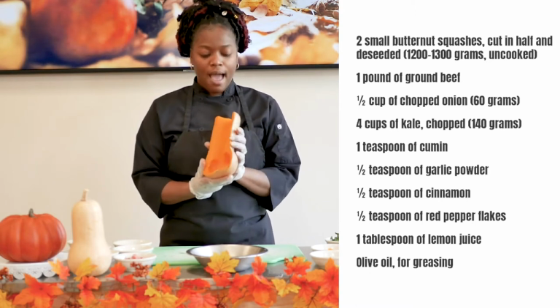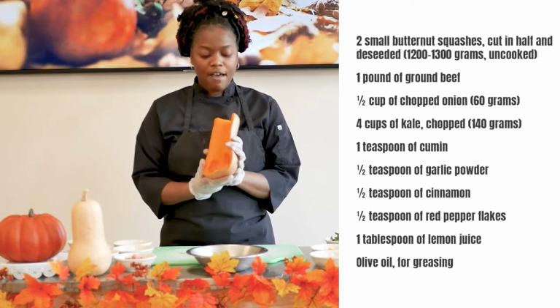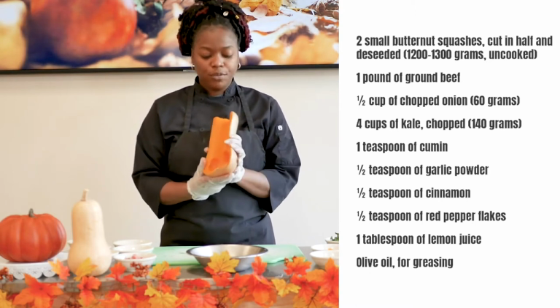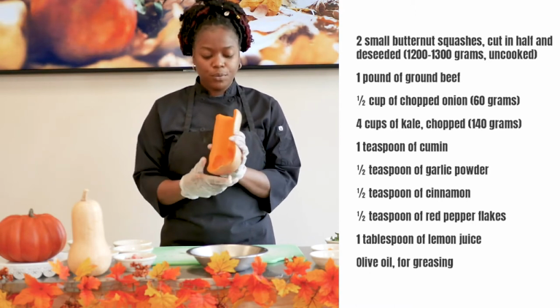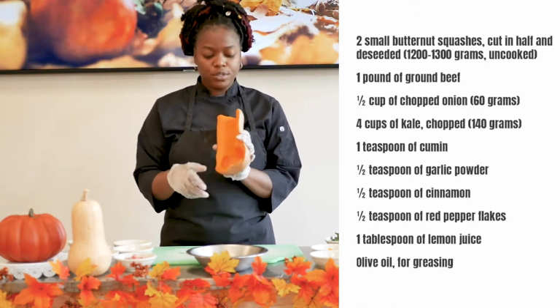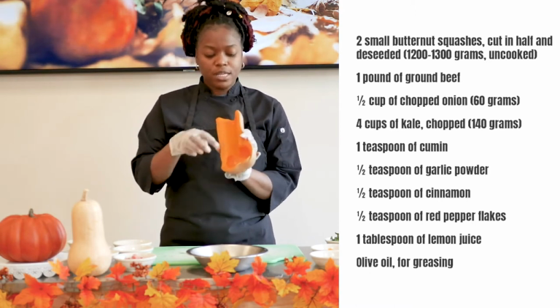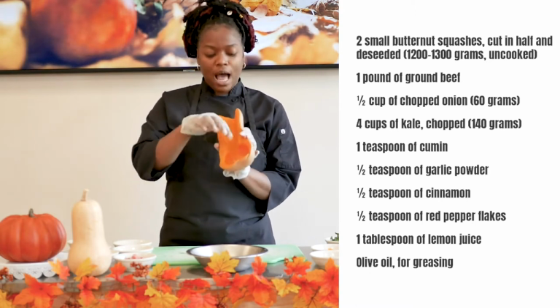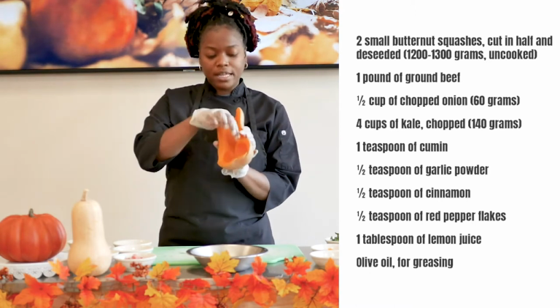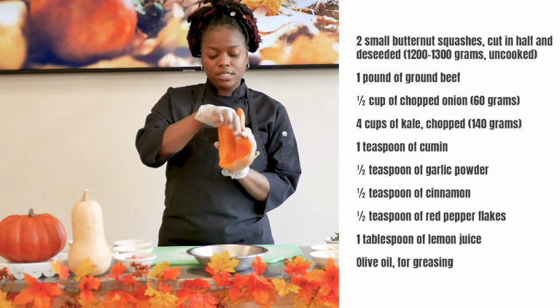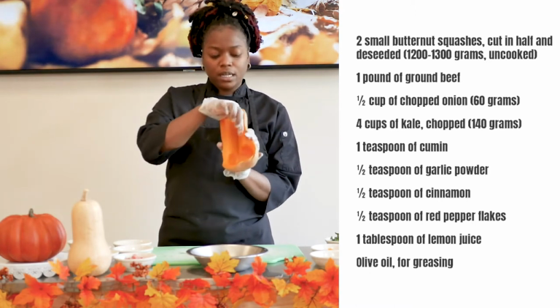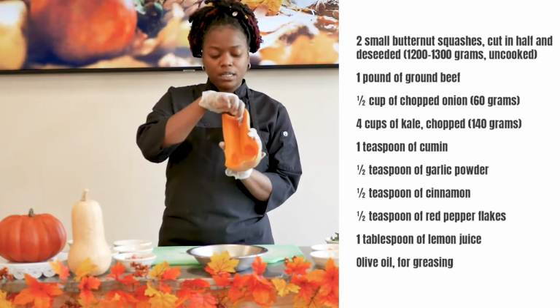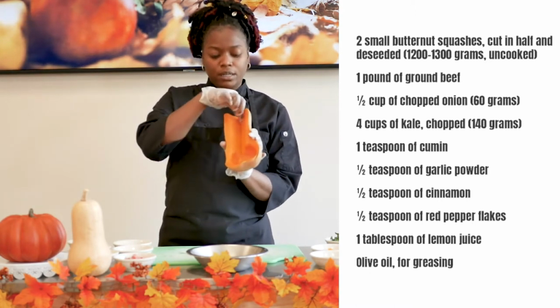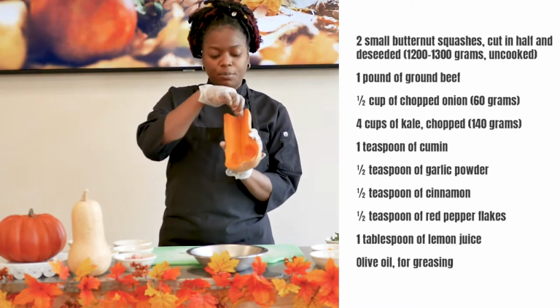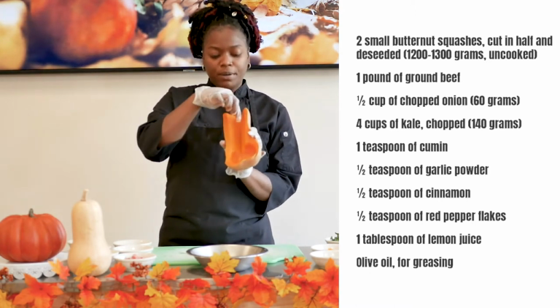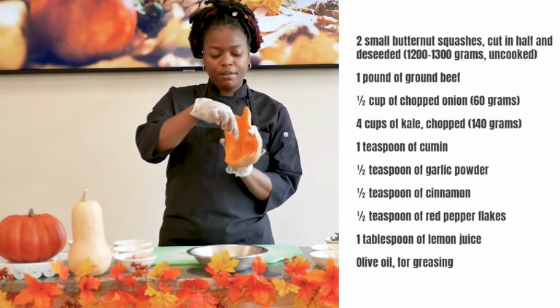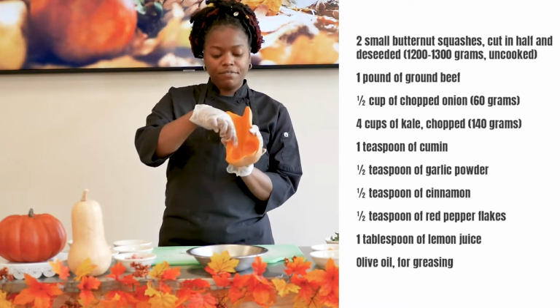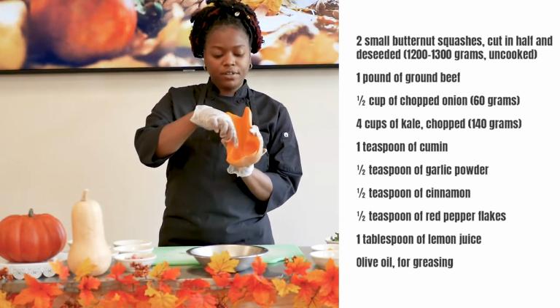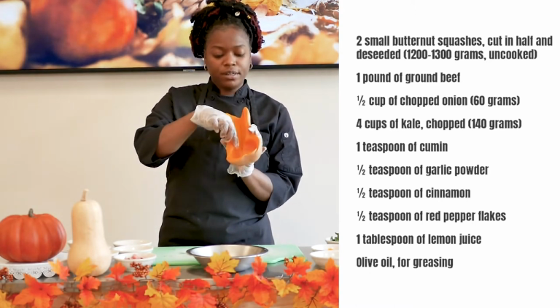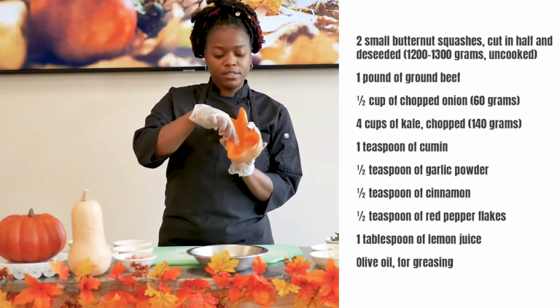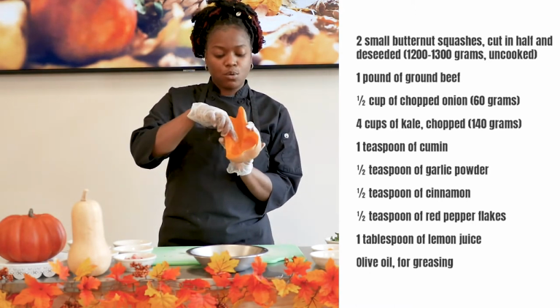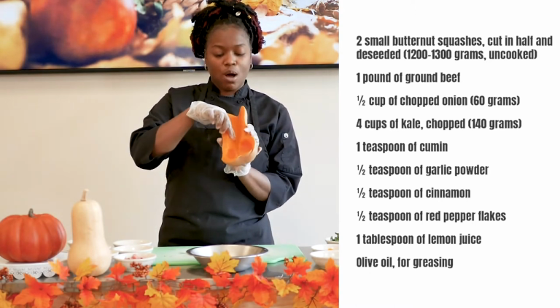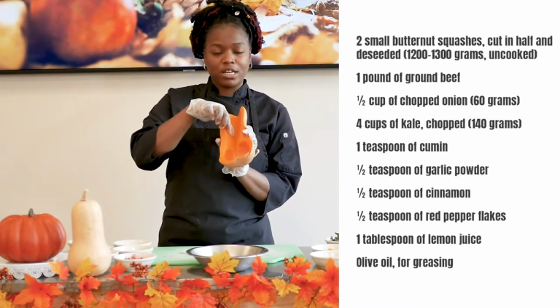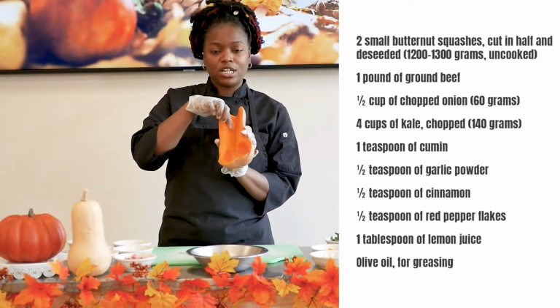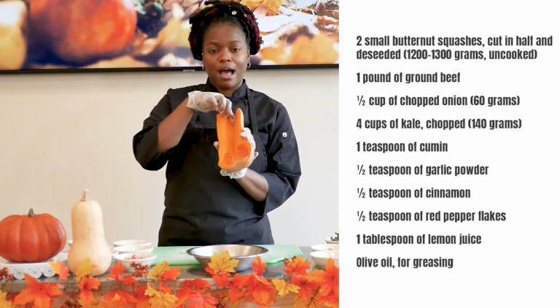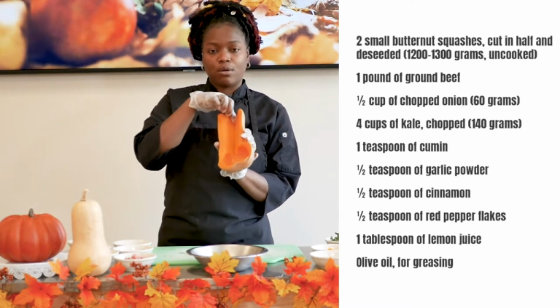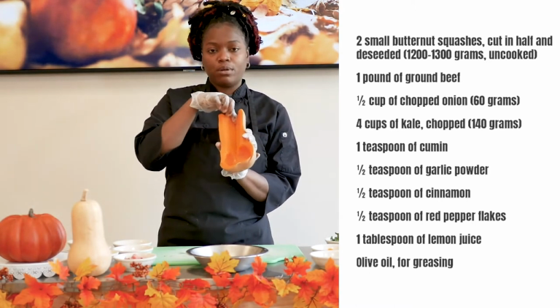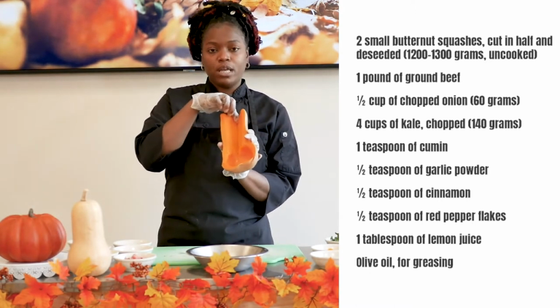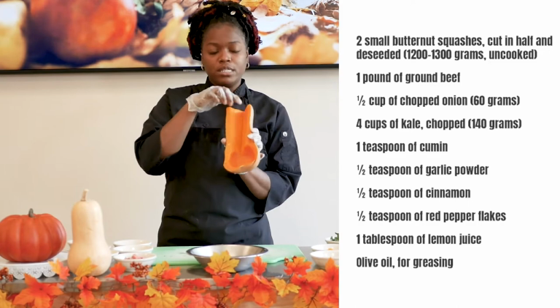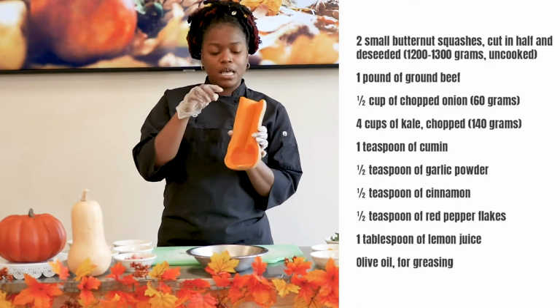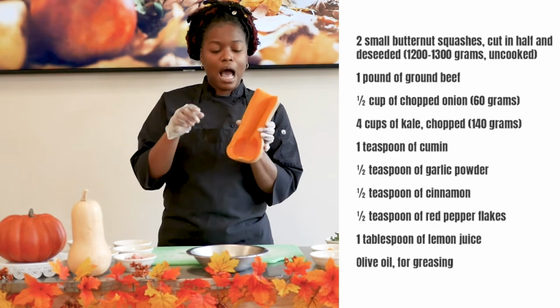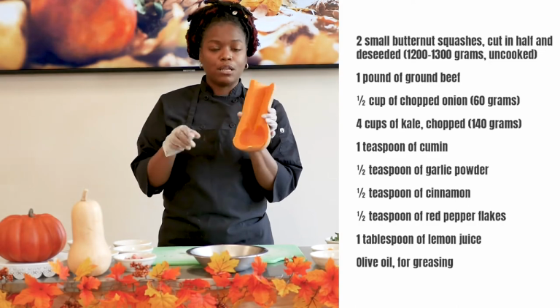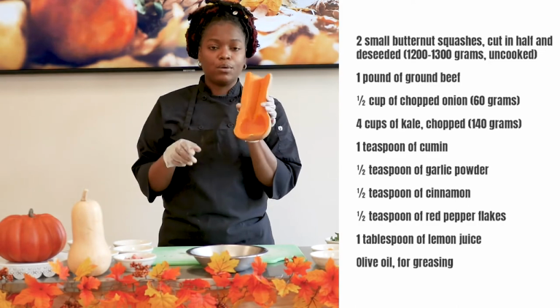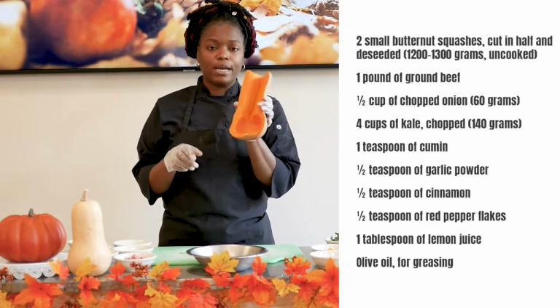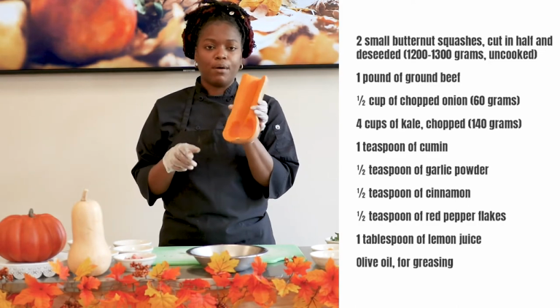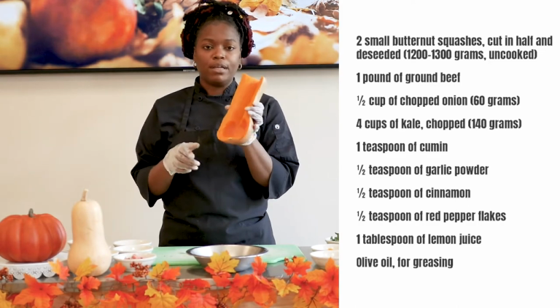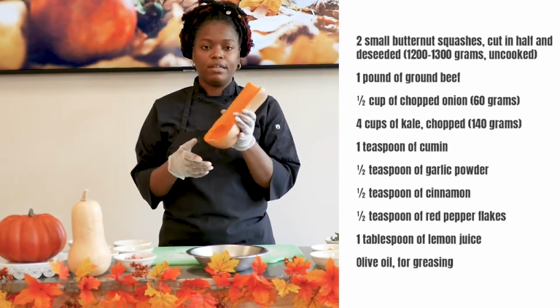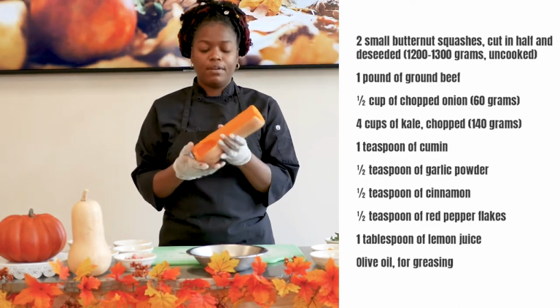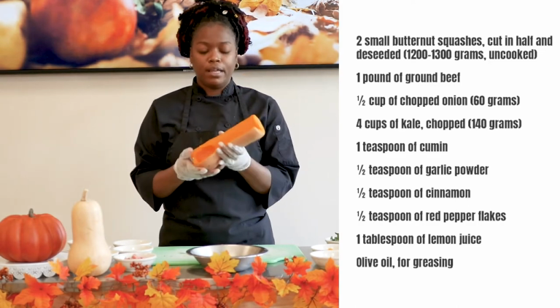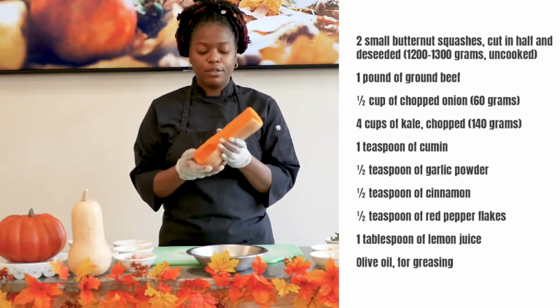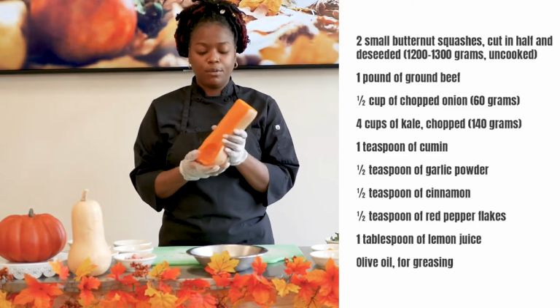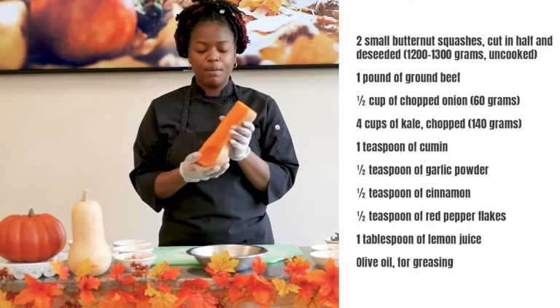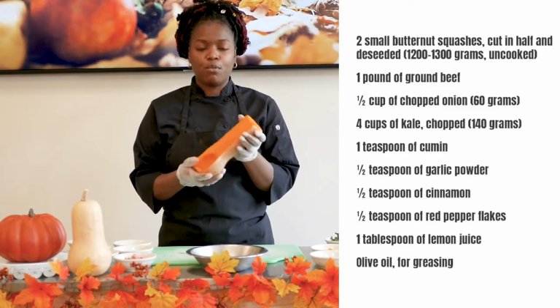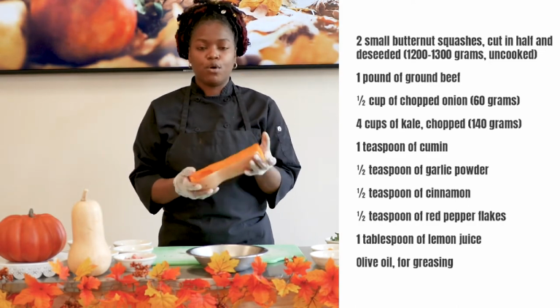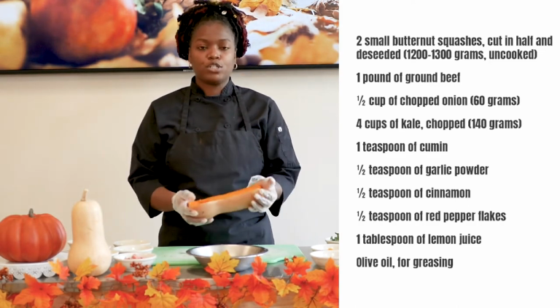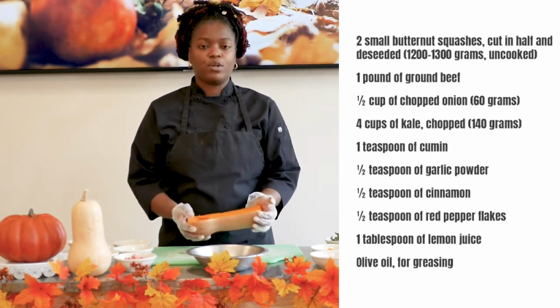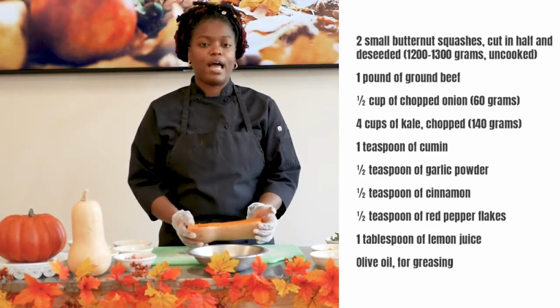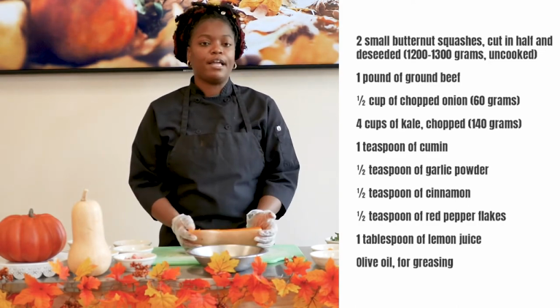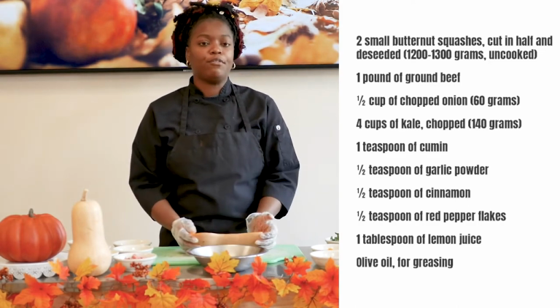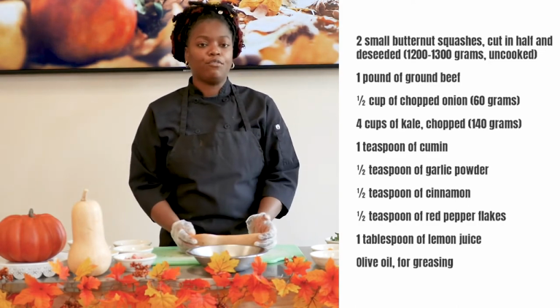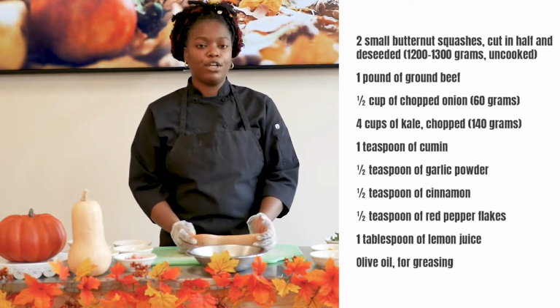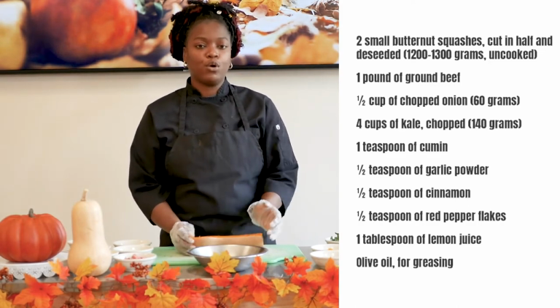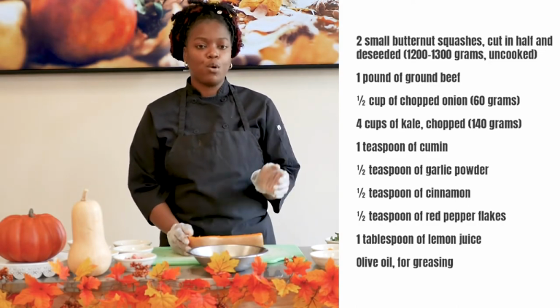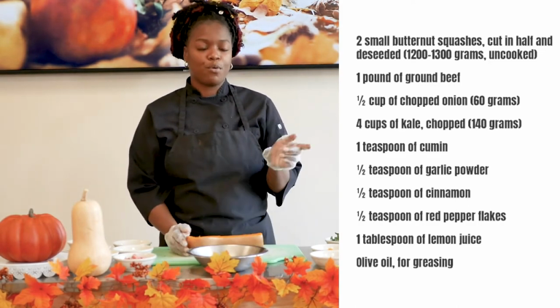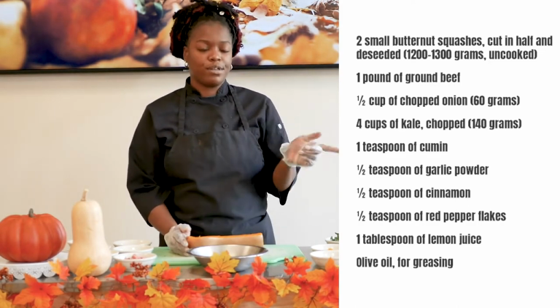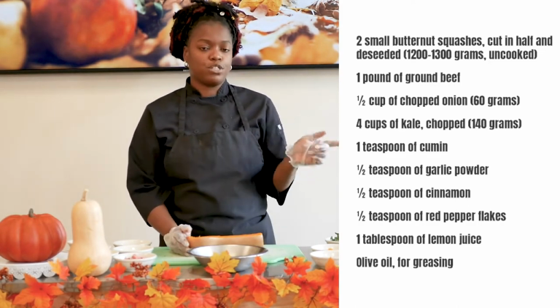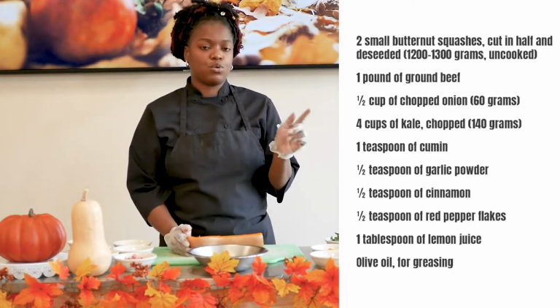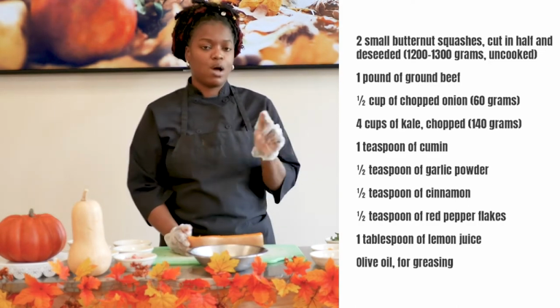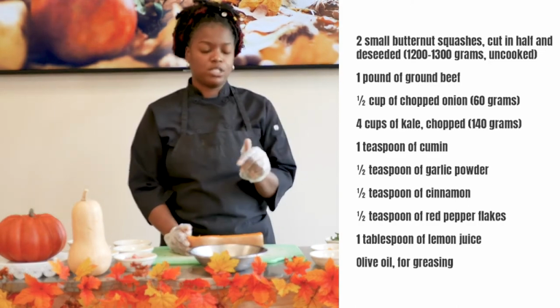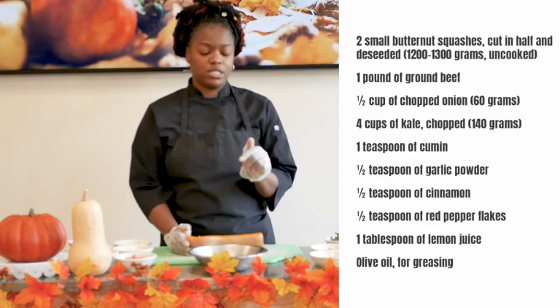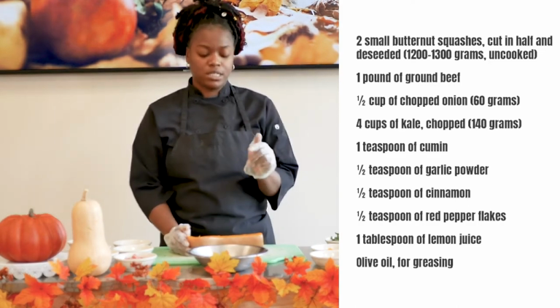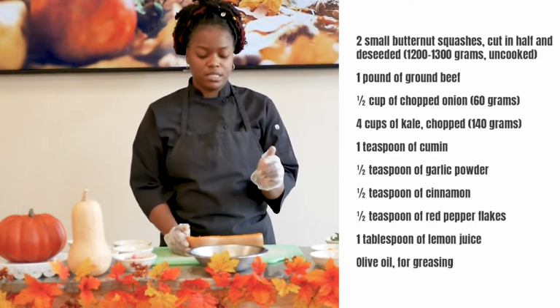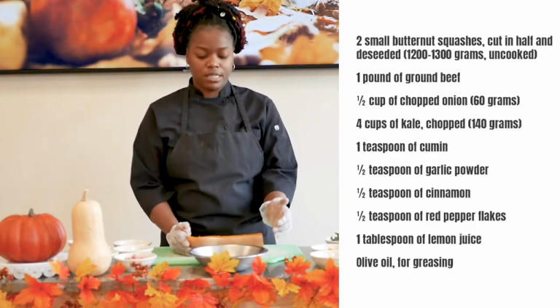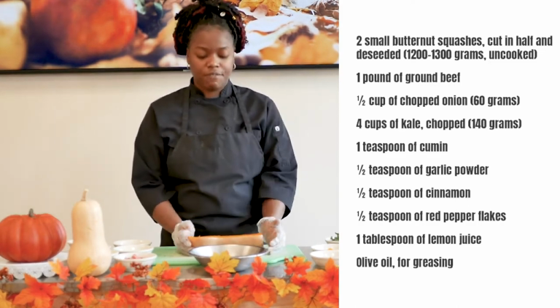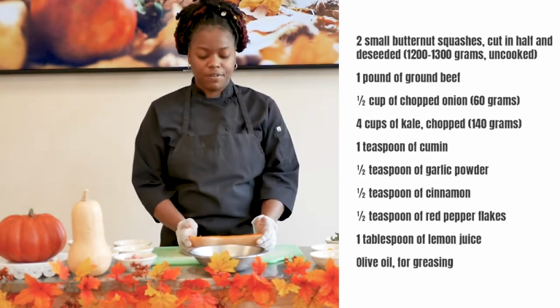Afterwards, I took a little bit of the squash out to hollow it out a little bit more so that I can reincorporate the squash into the stuffing.